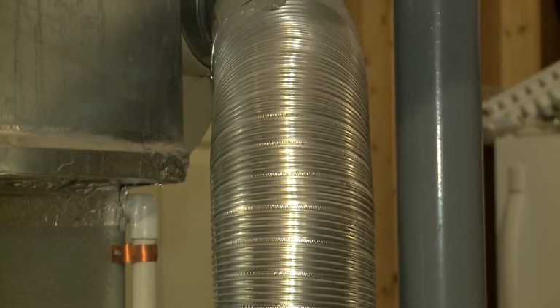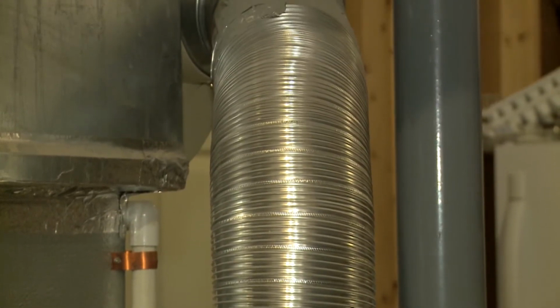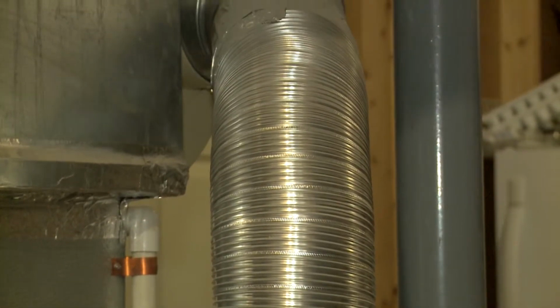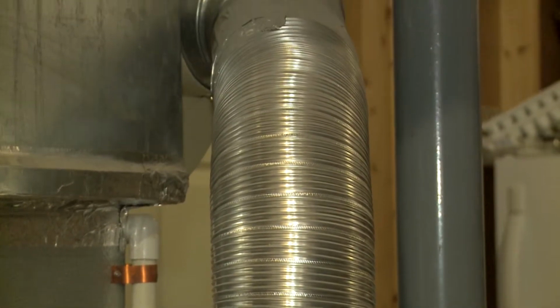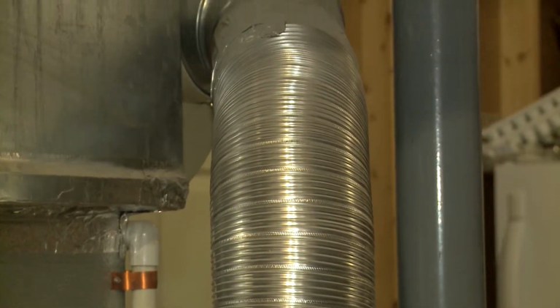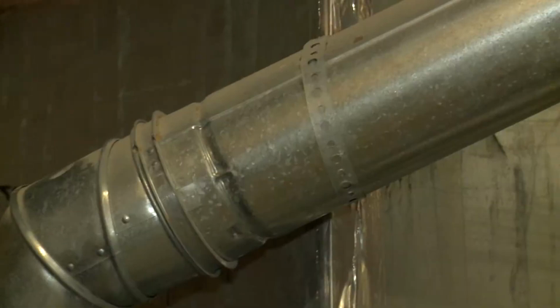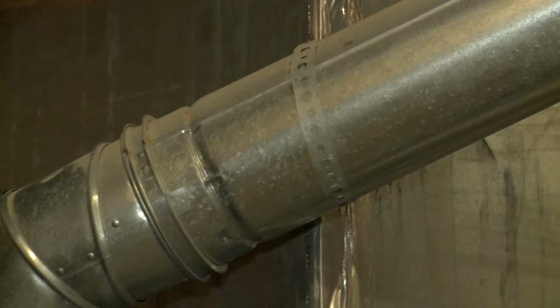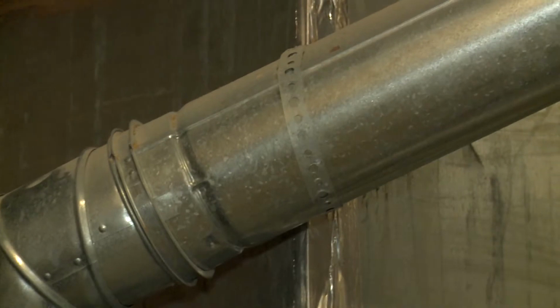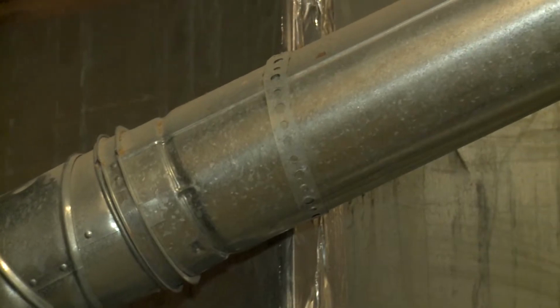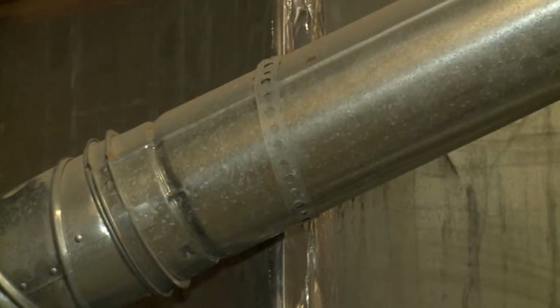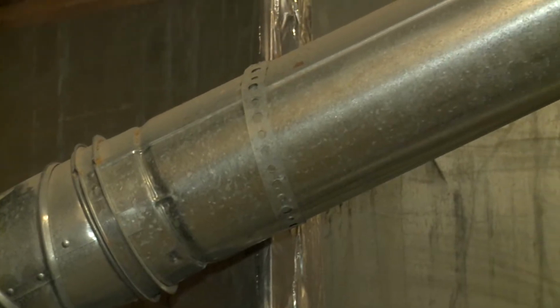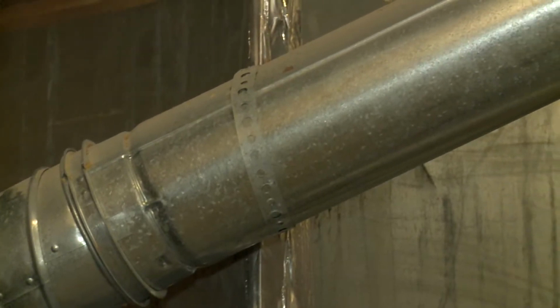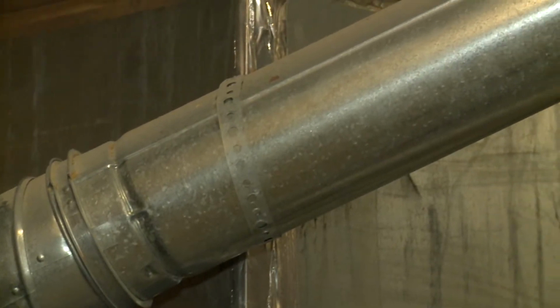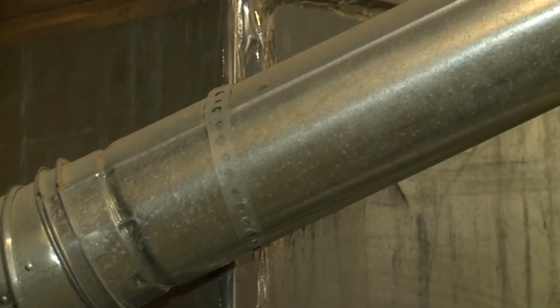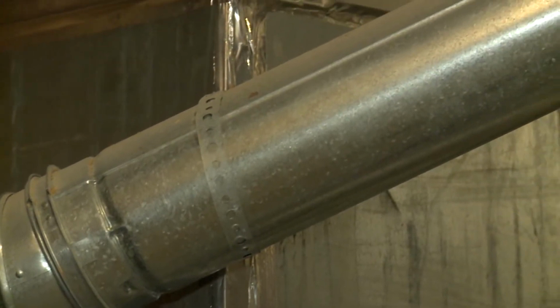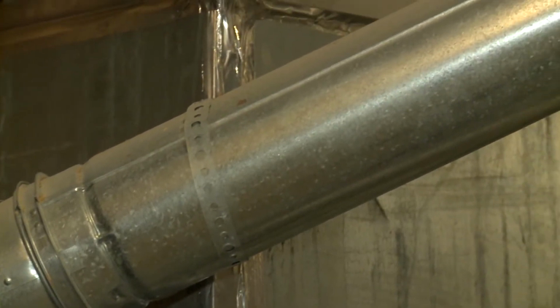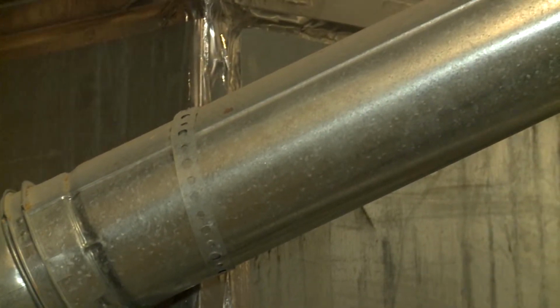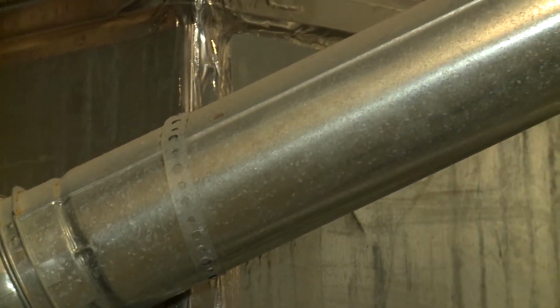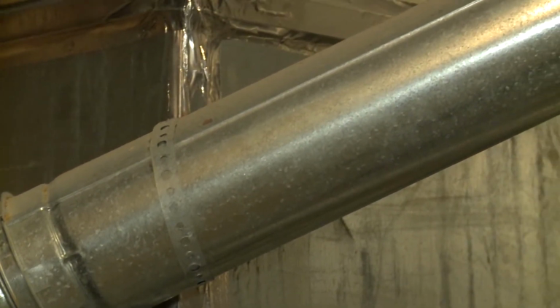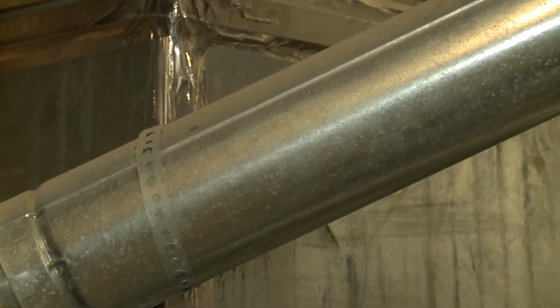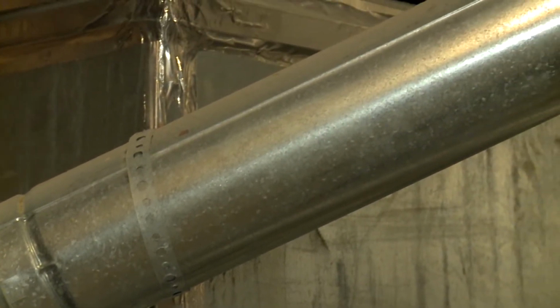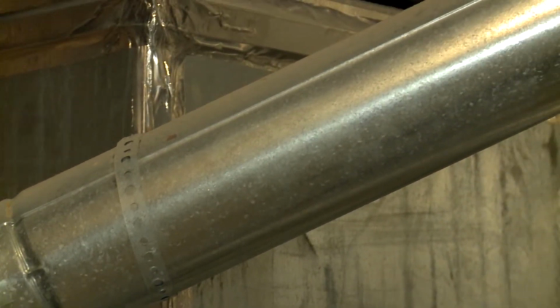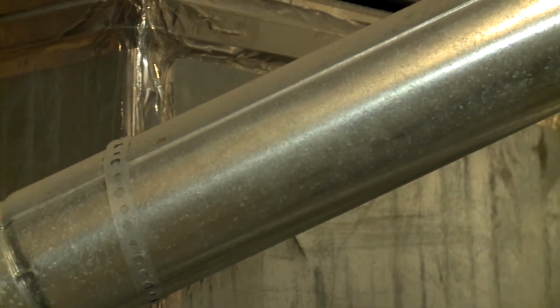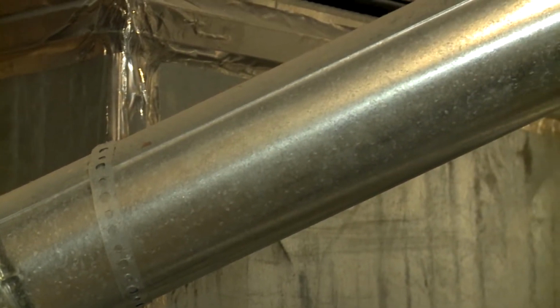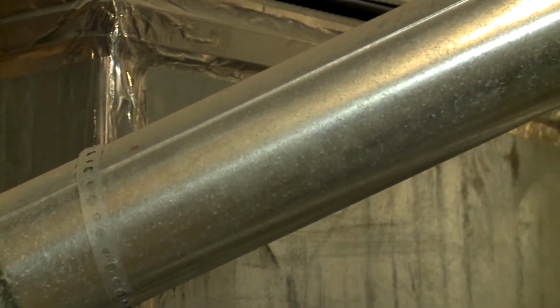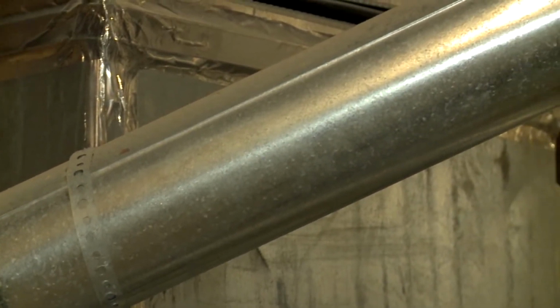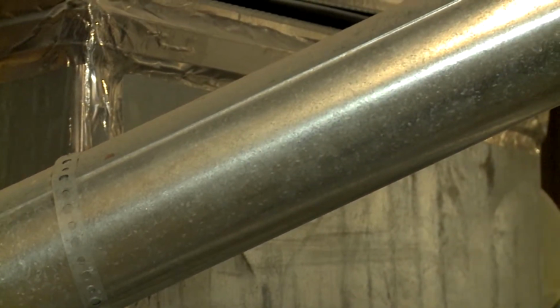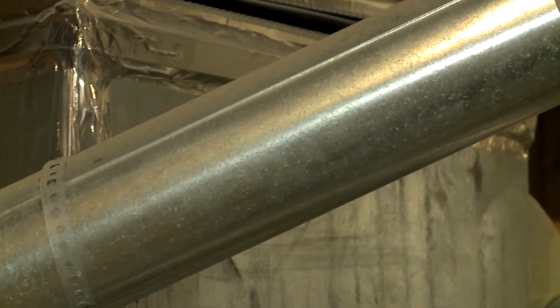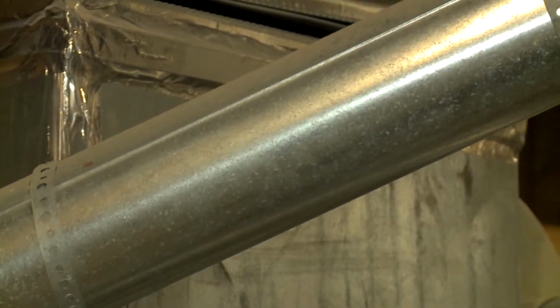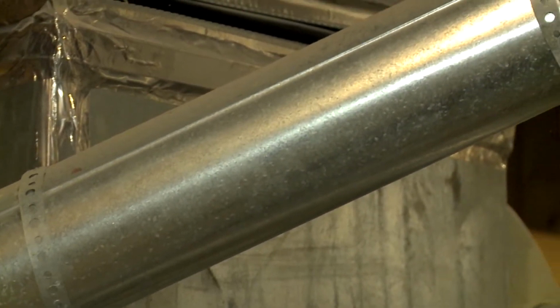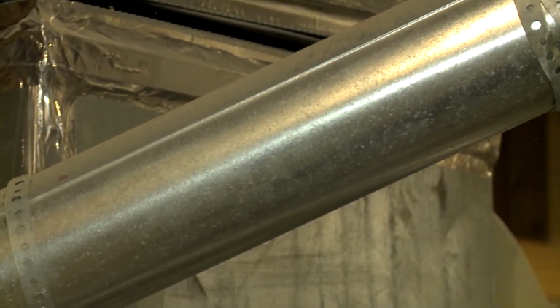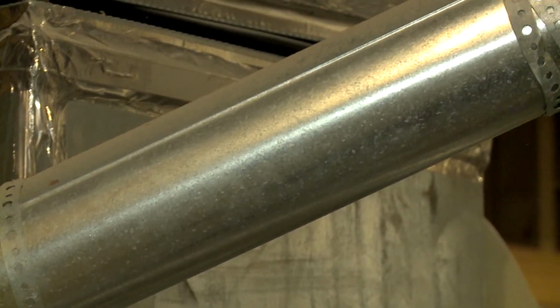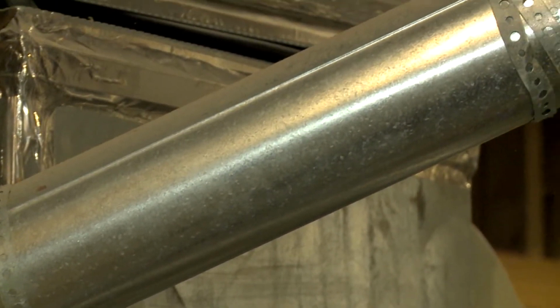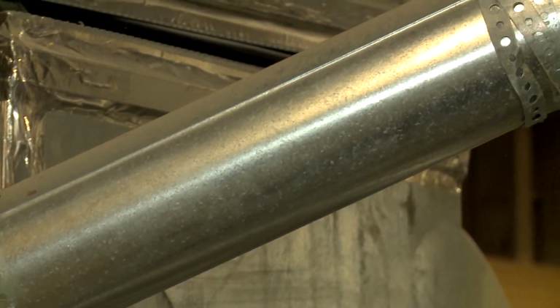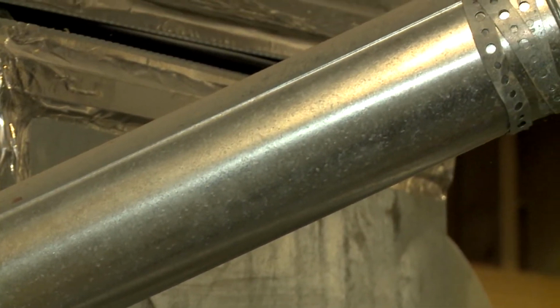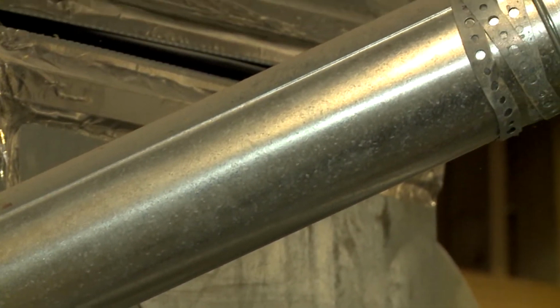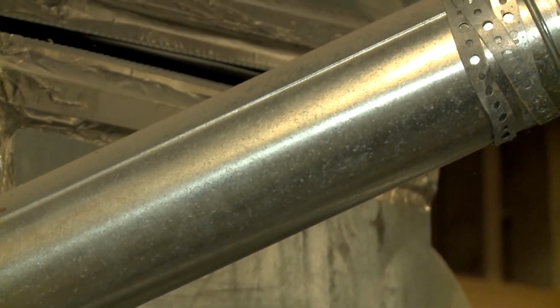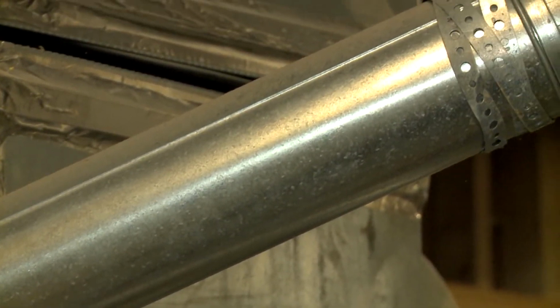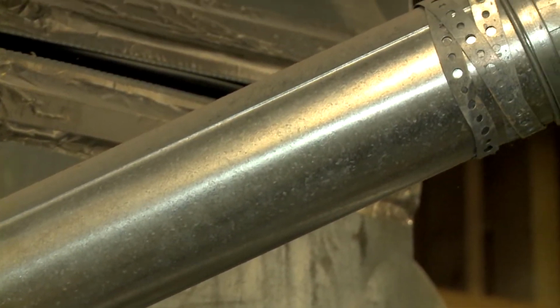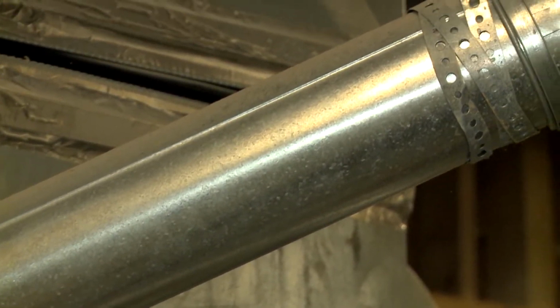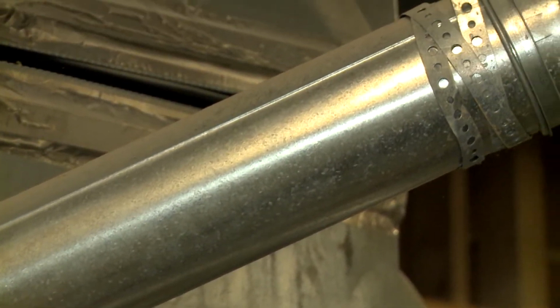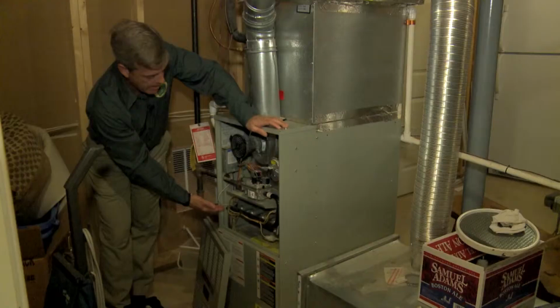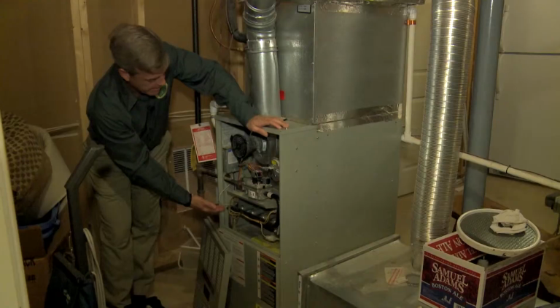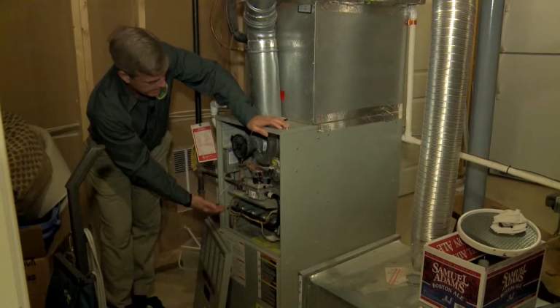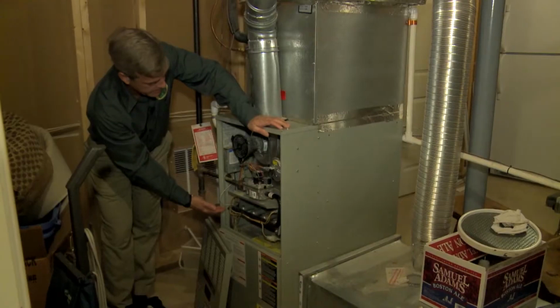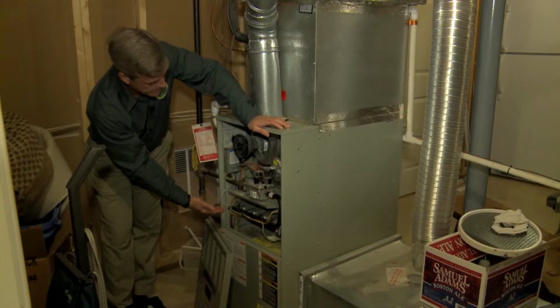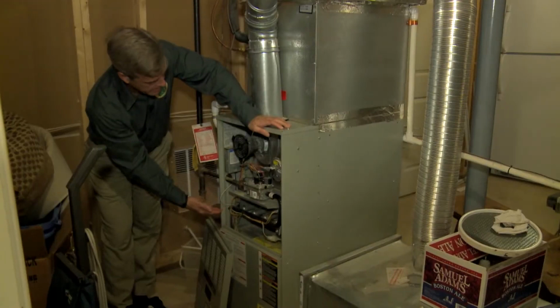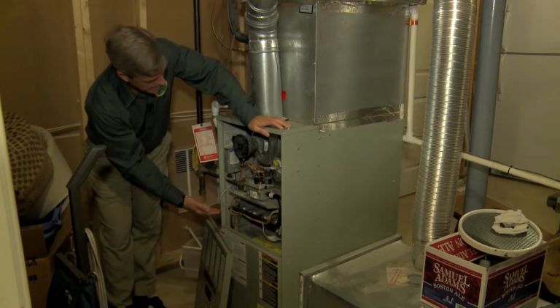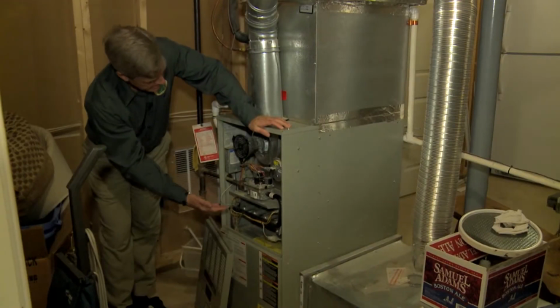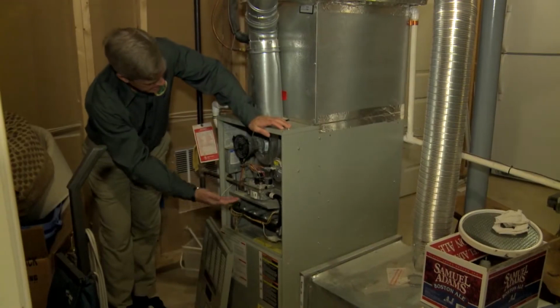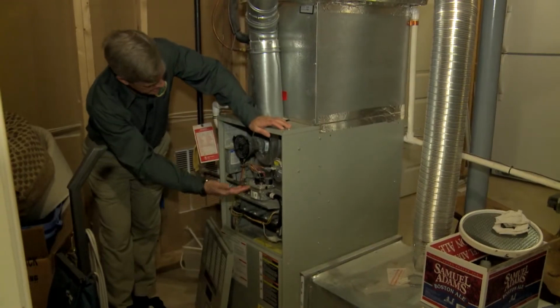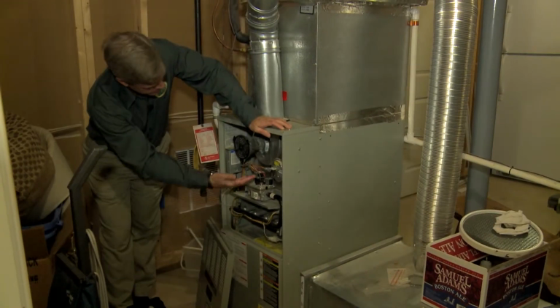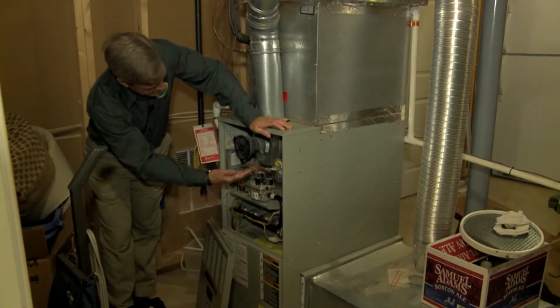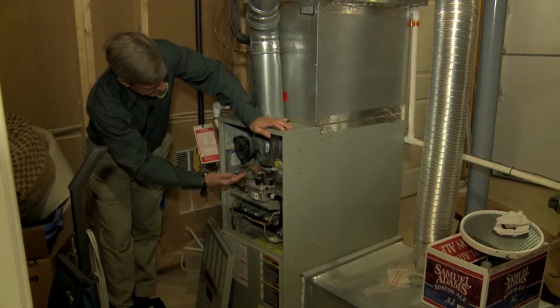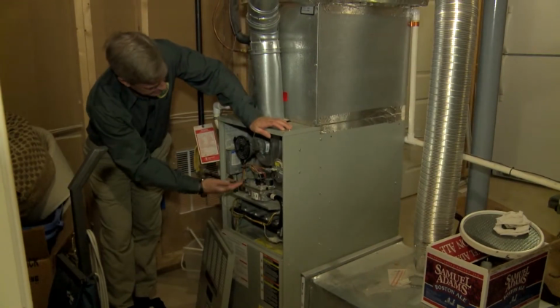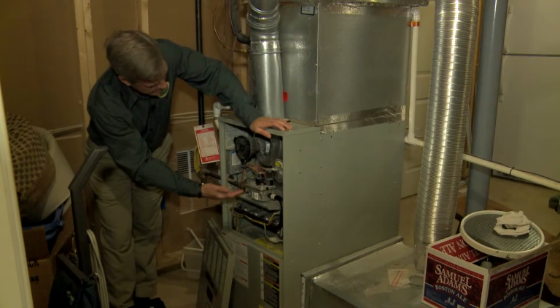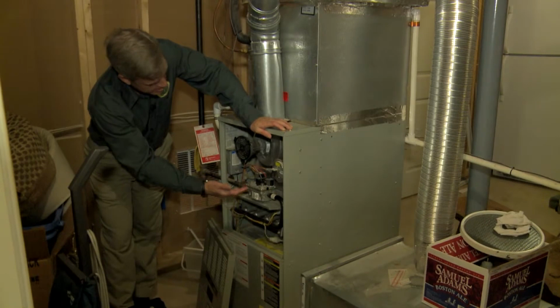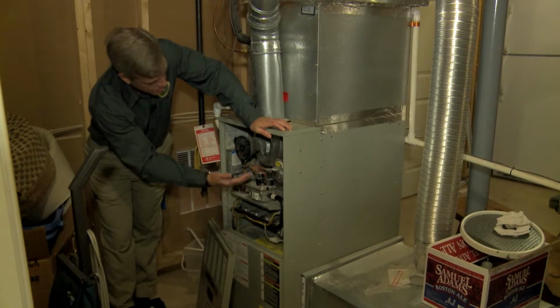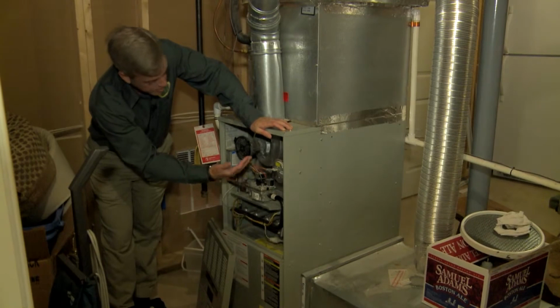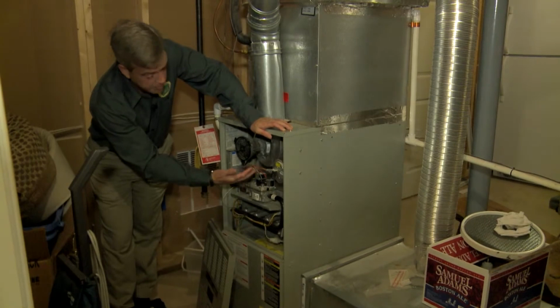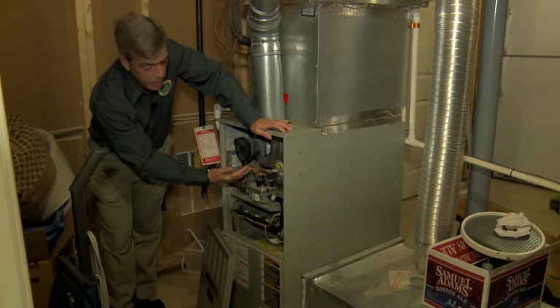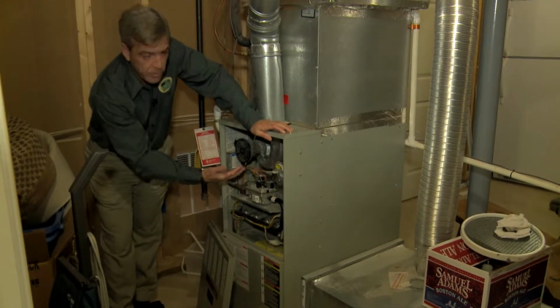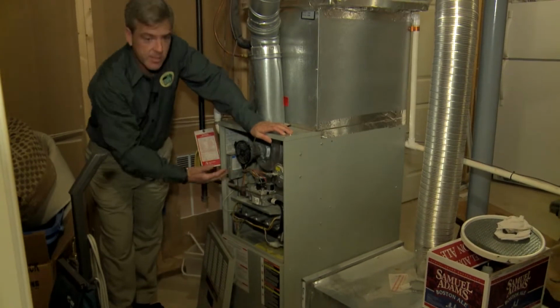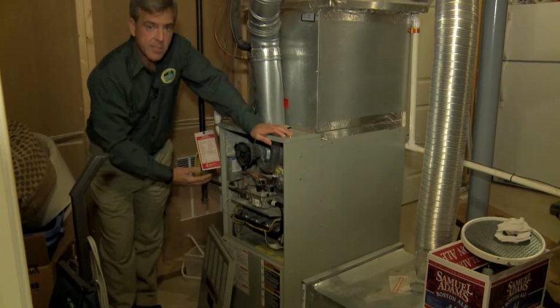A certified technician should come out, inspect your burners, look for signs of discoloration and cracking, and inspect the electrical components.